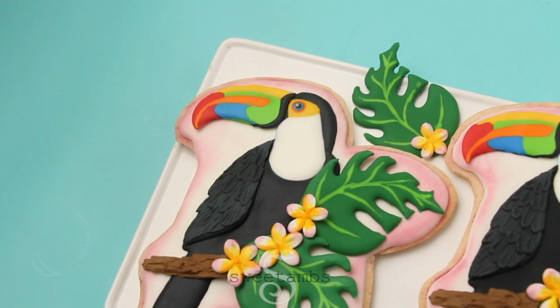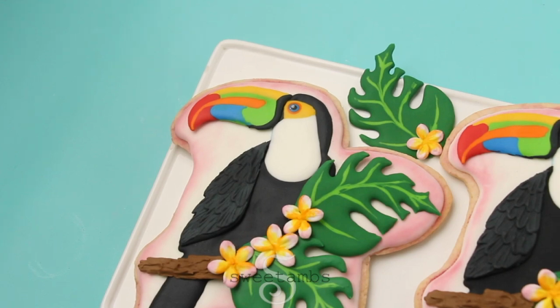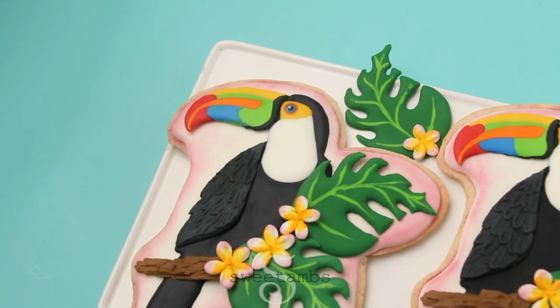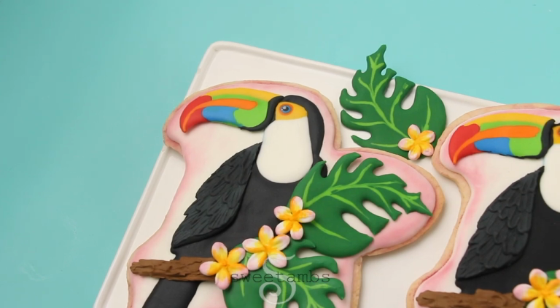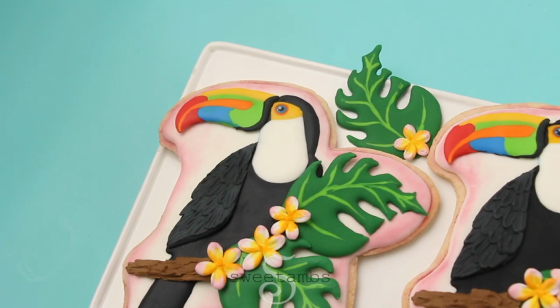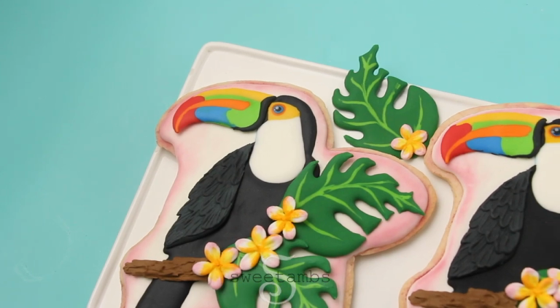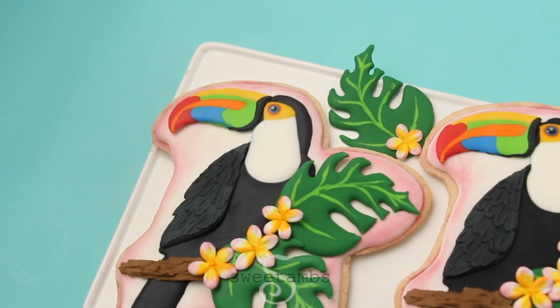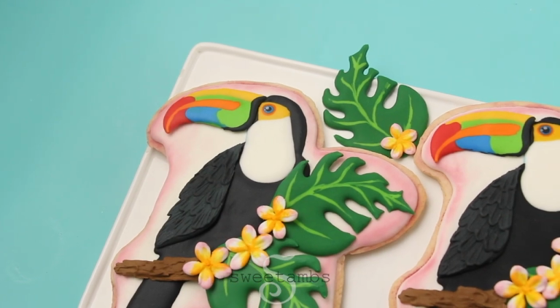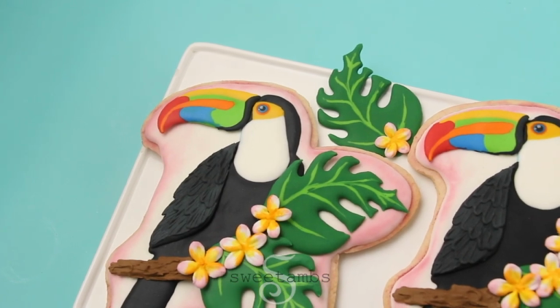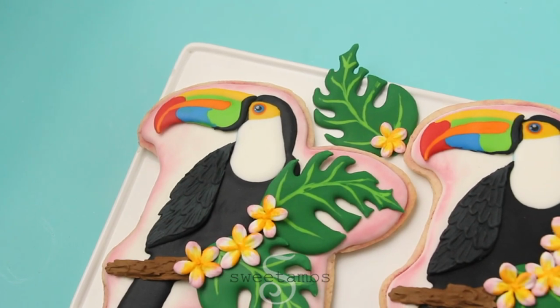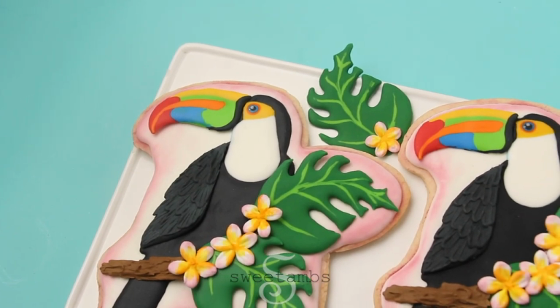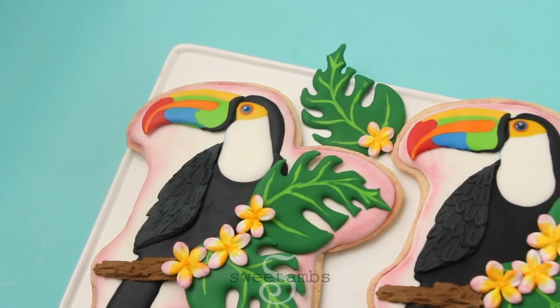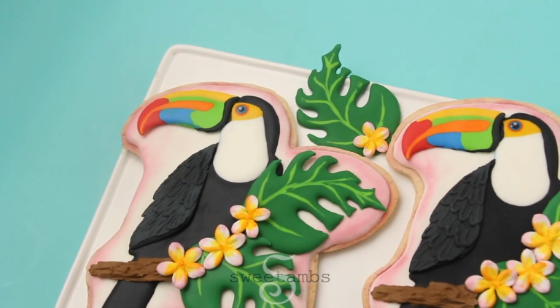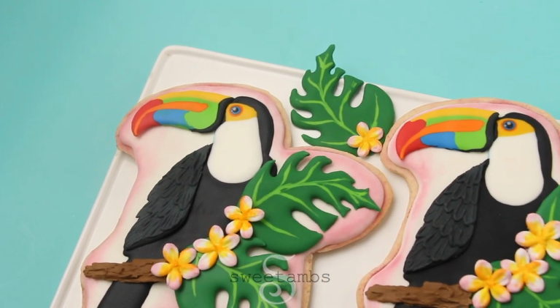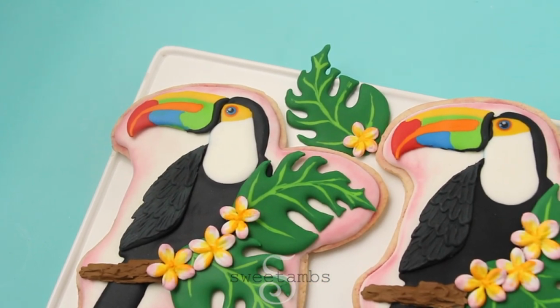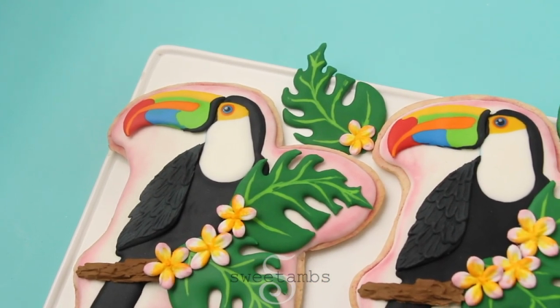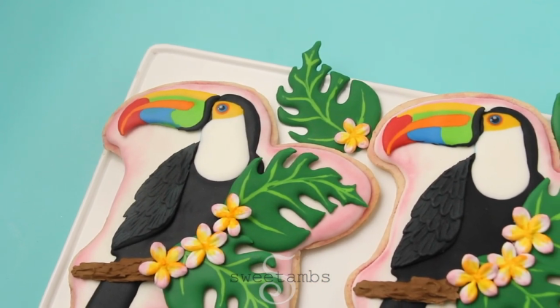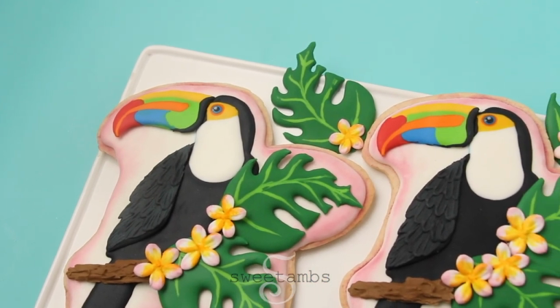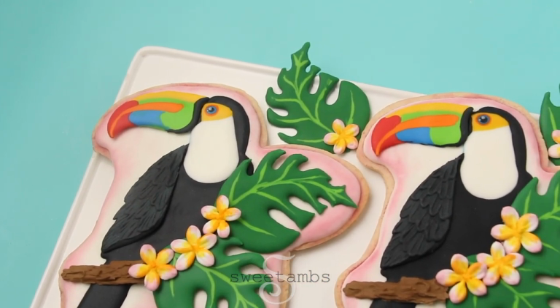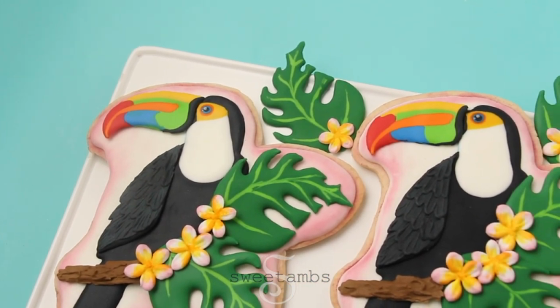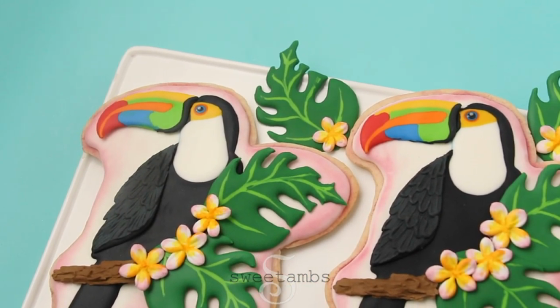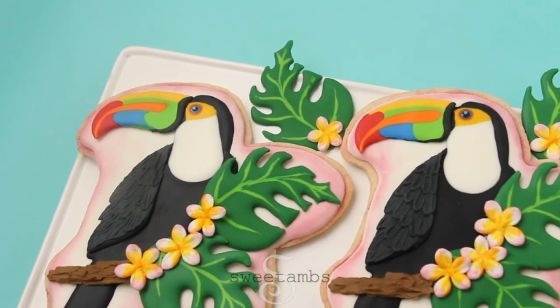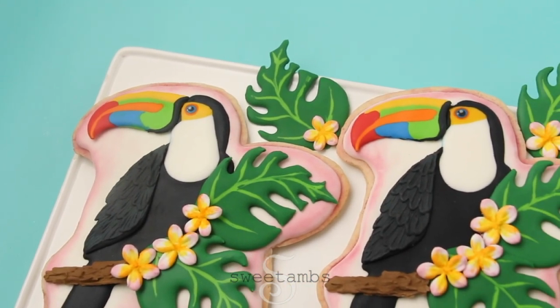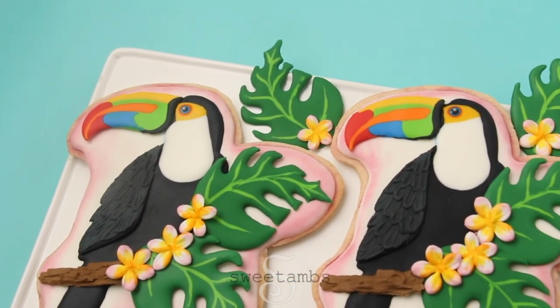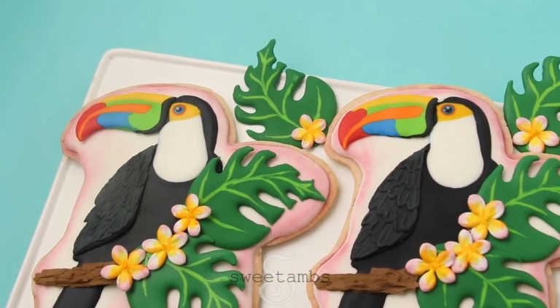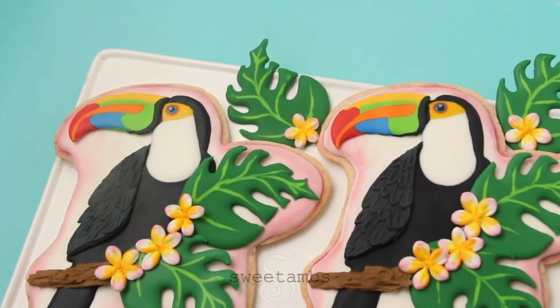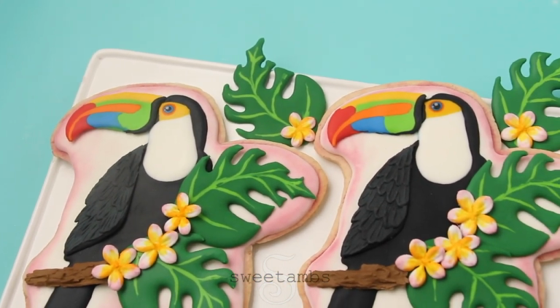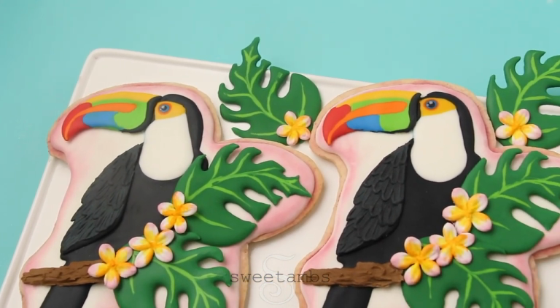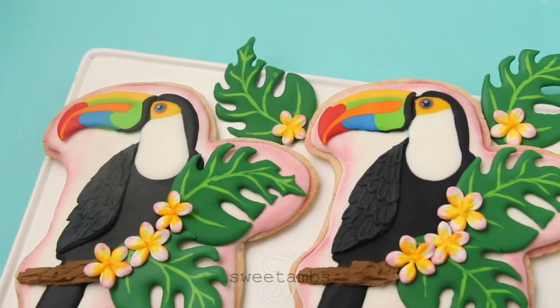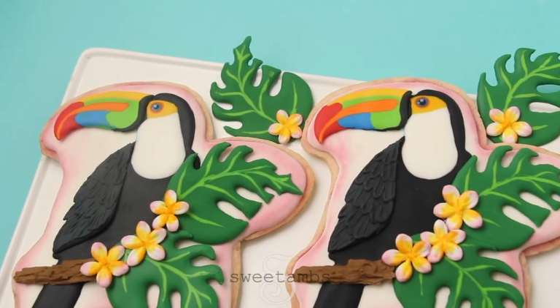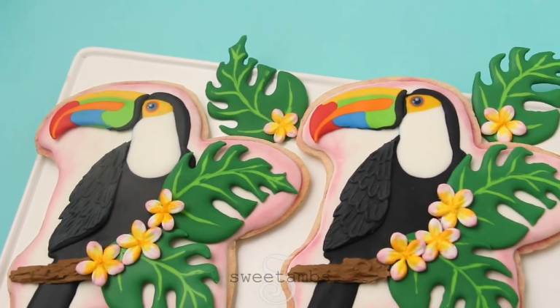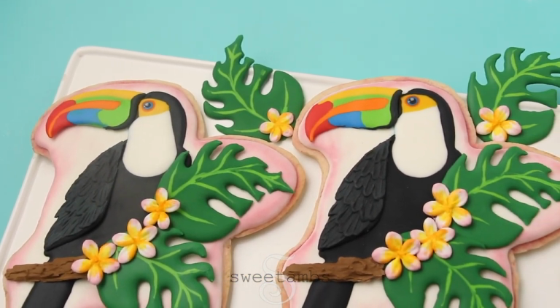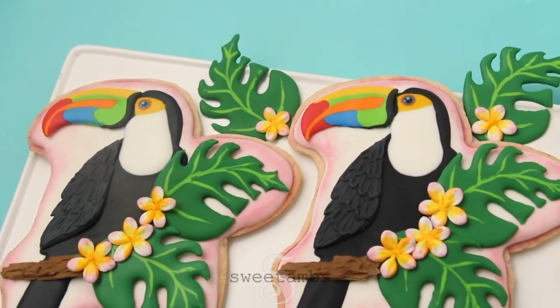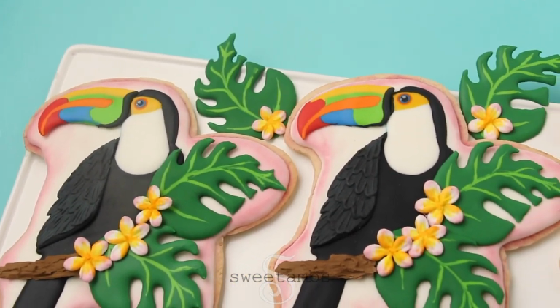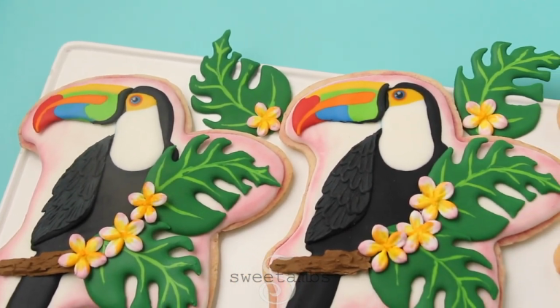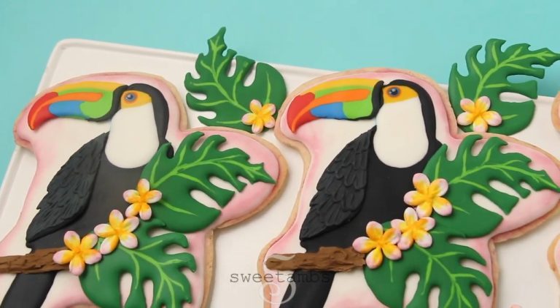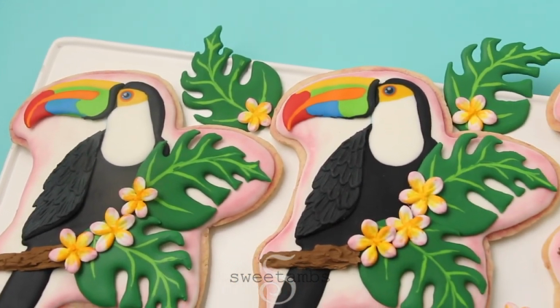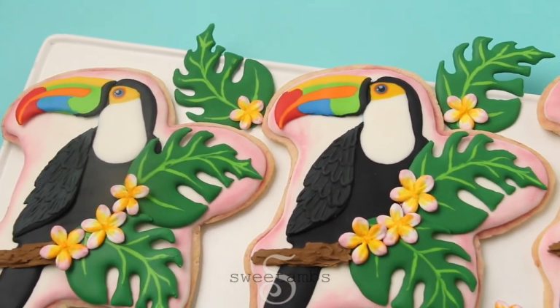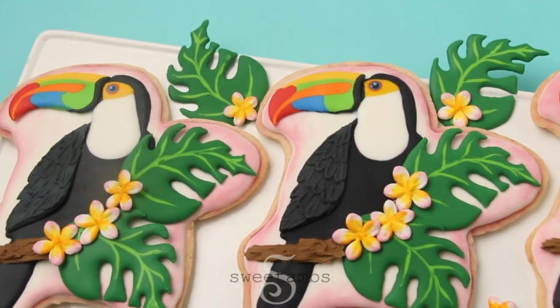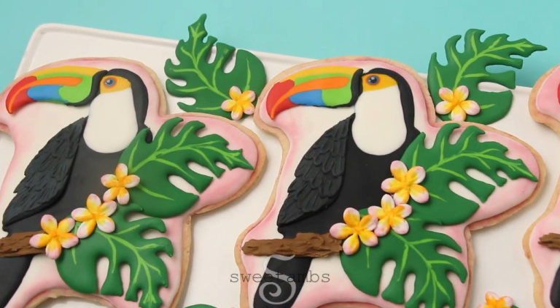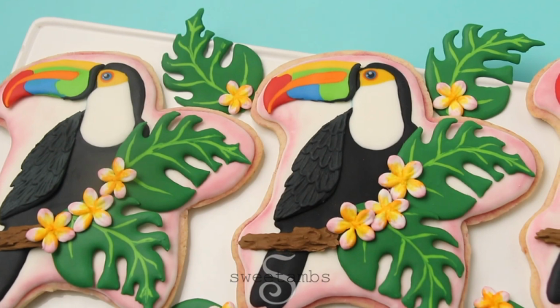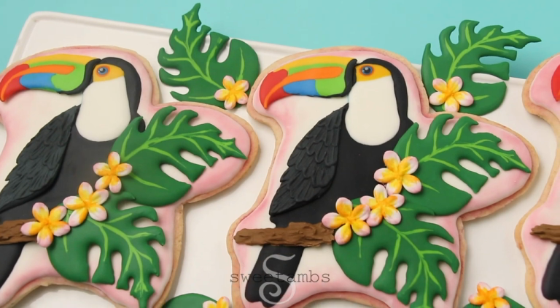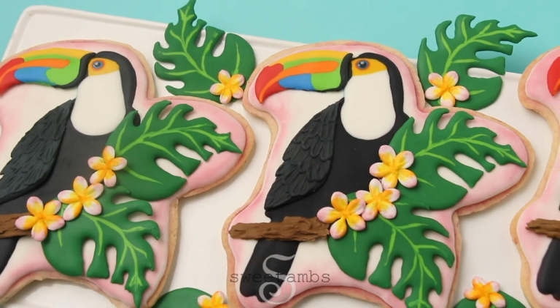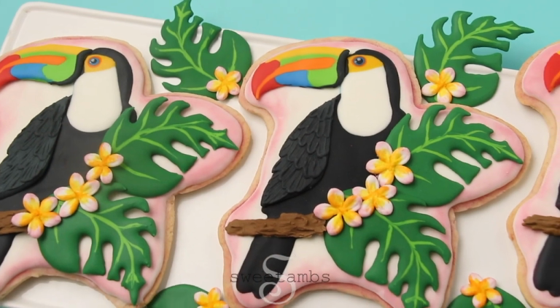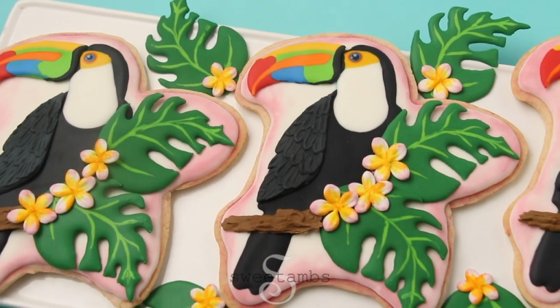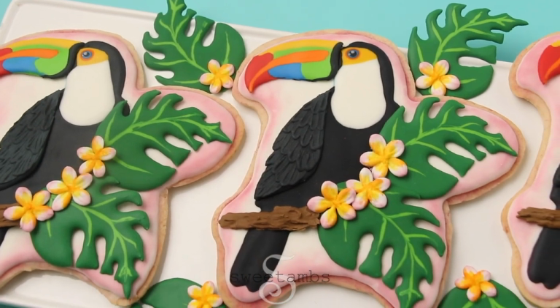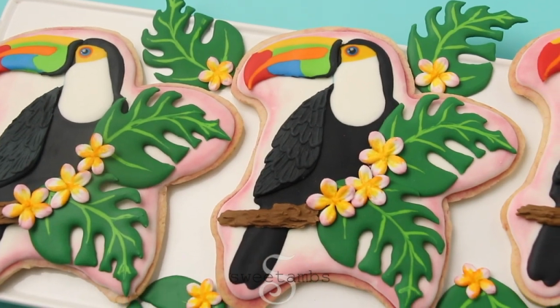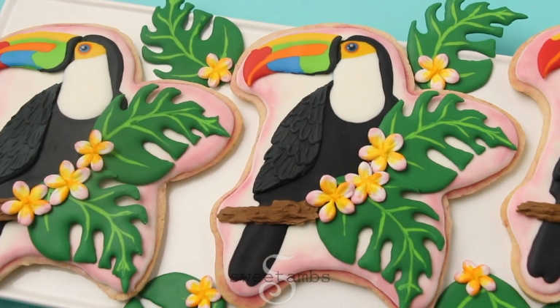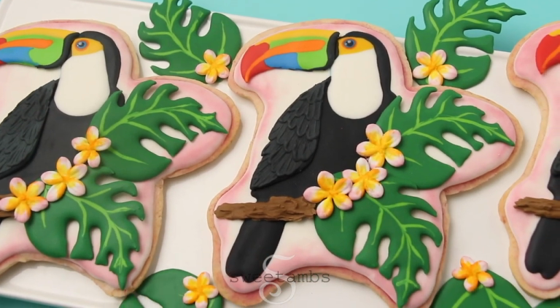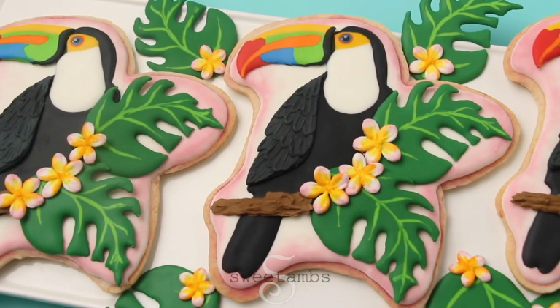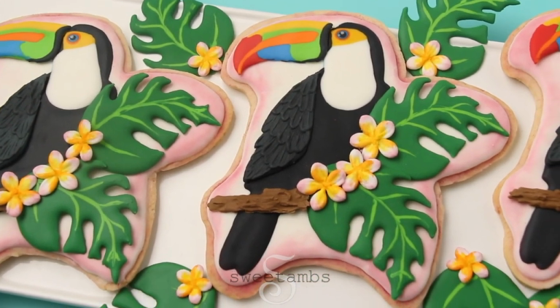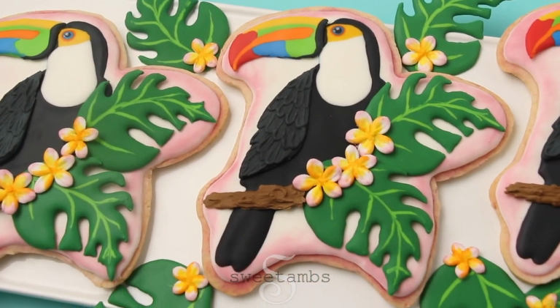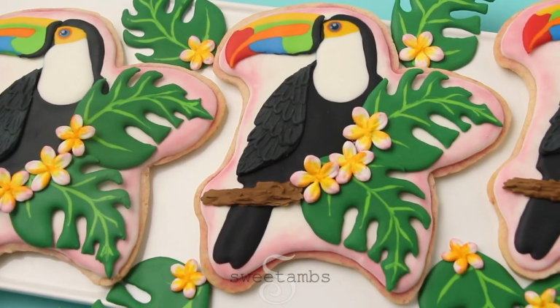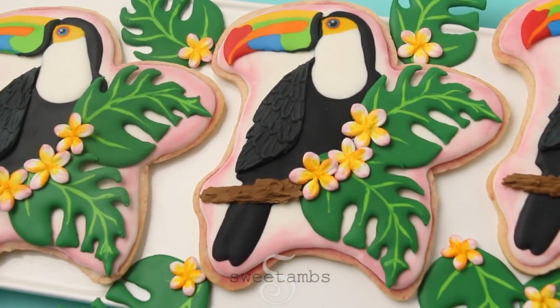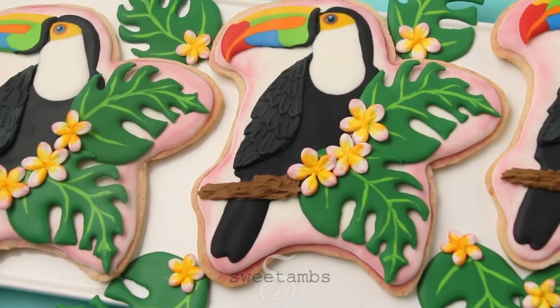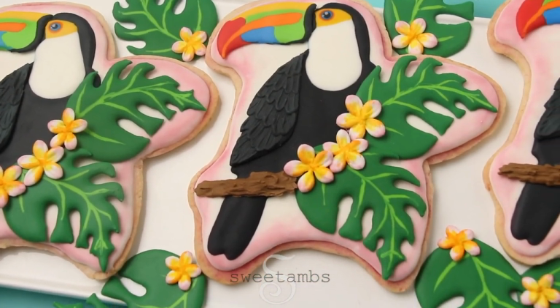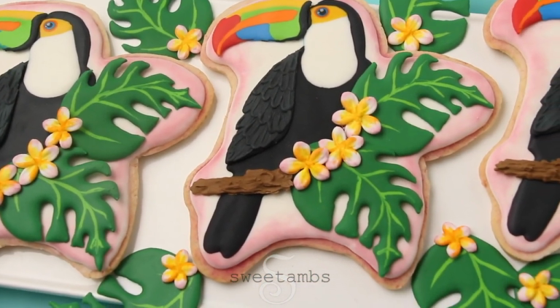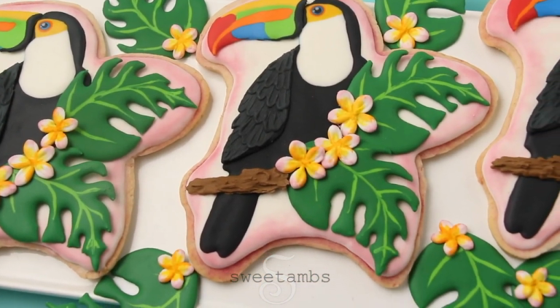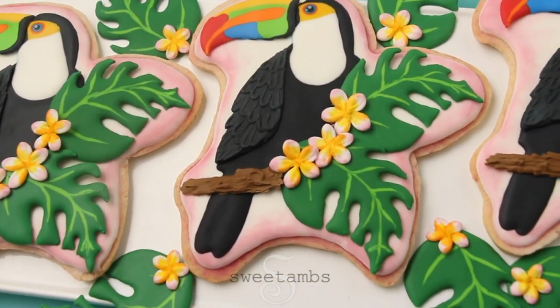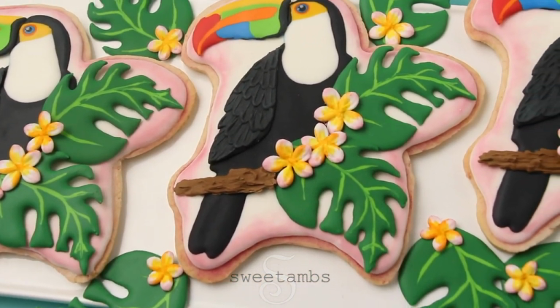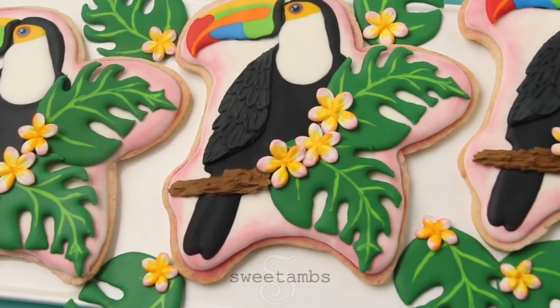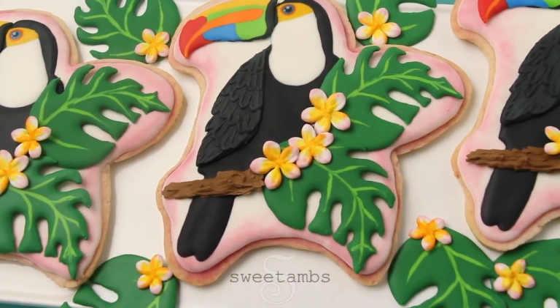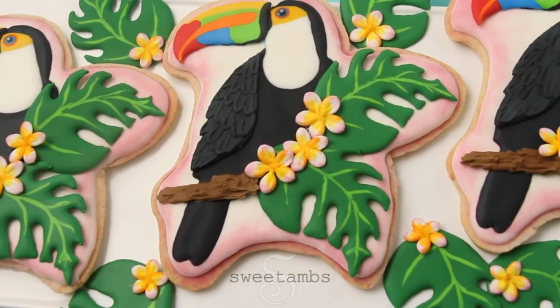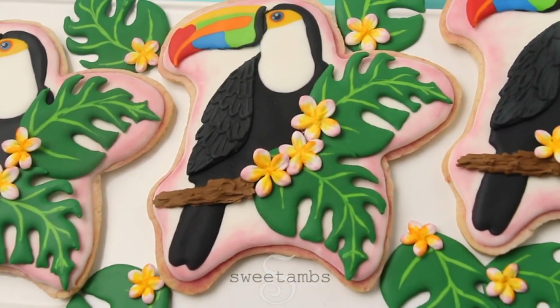Hi everybody, it's Amber from Sweet Ams Cookies. In this tutorial I'll show you how I made these toucan cookies using royal icing transfers.